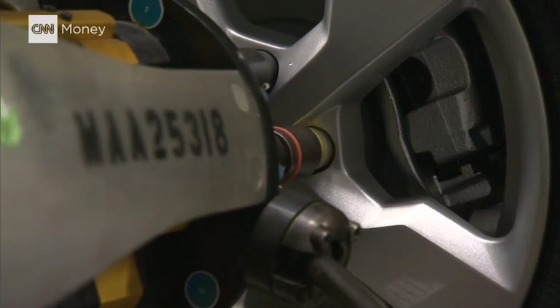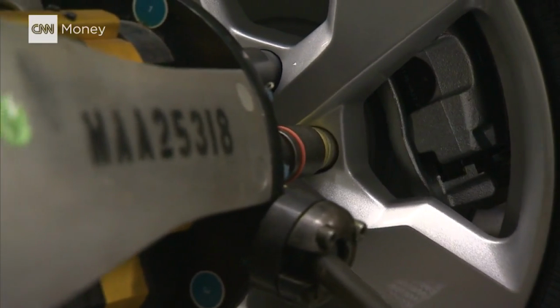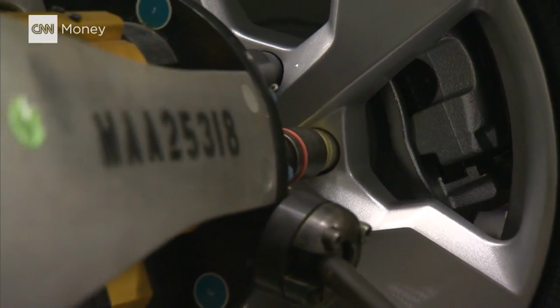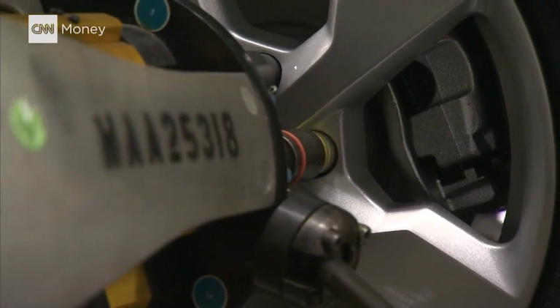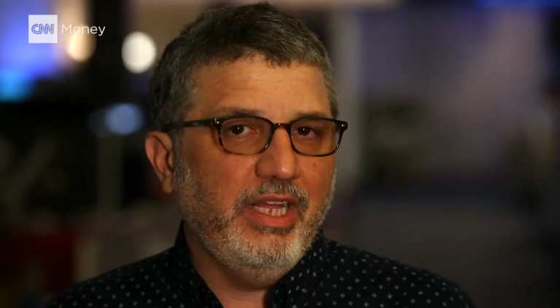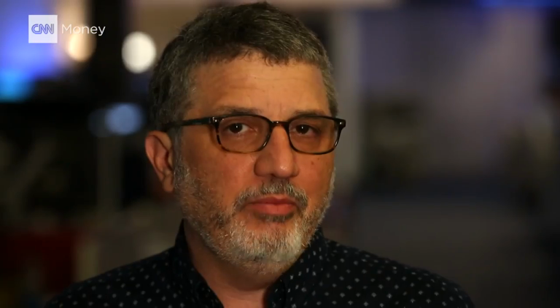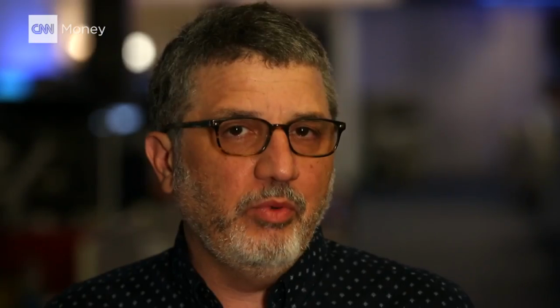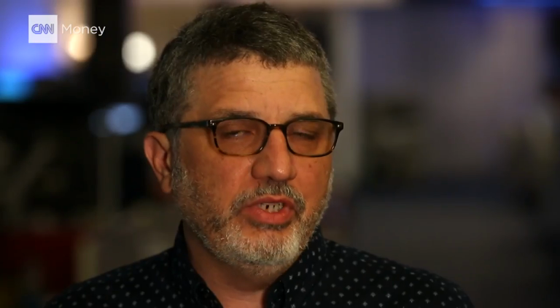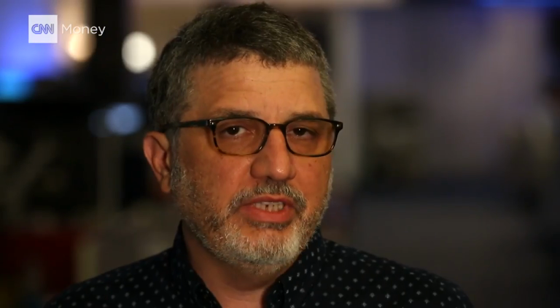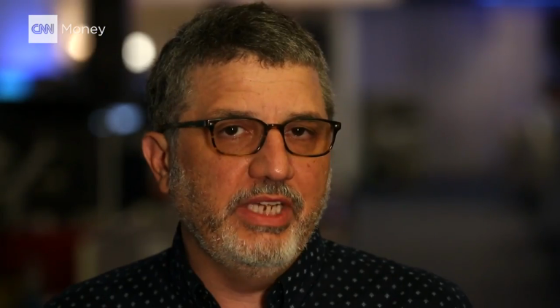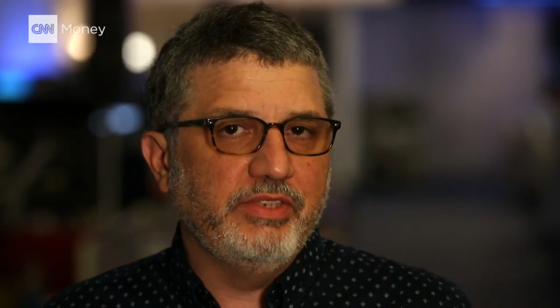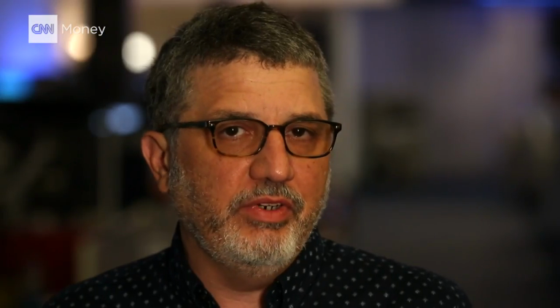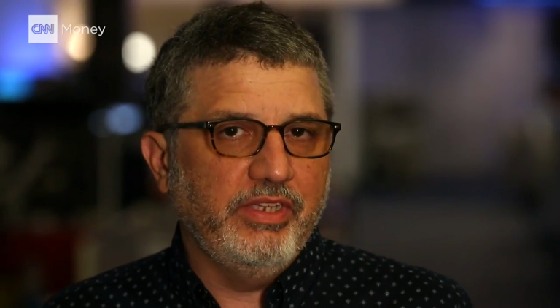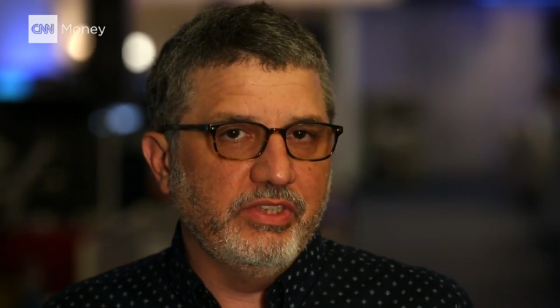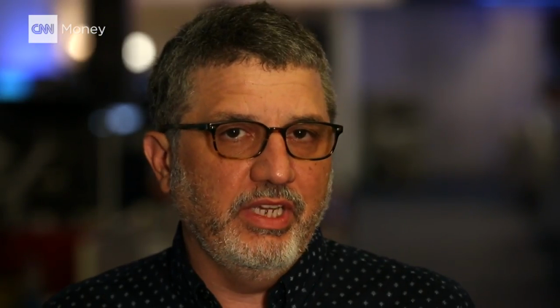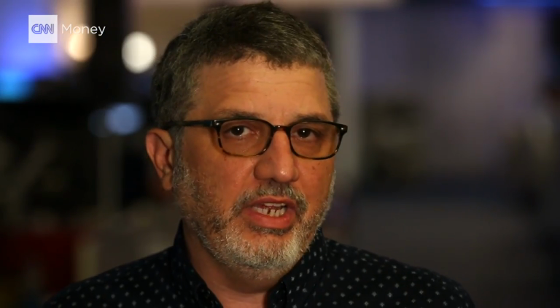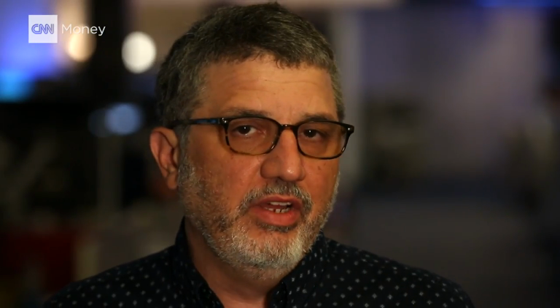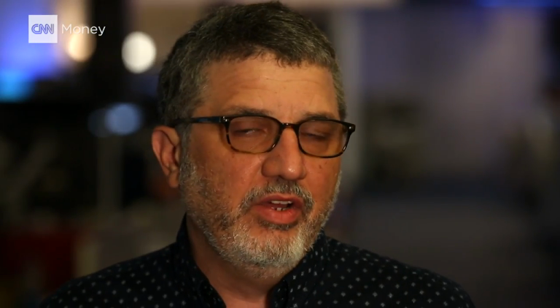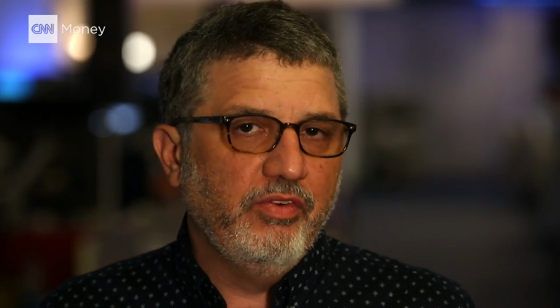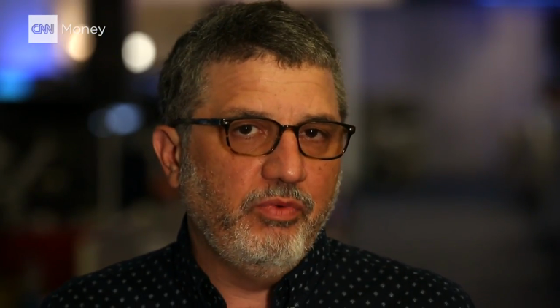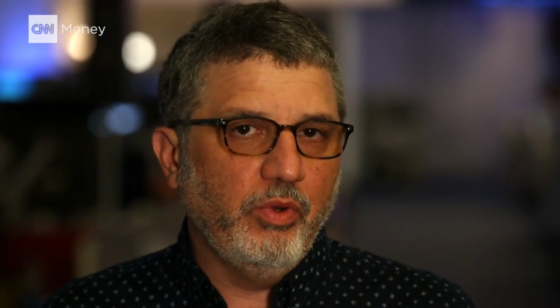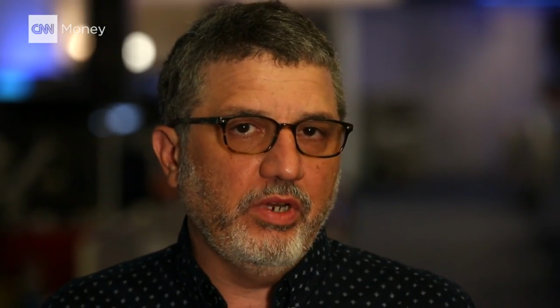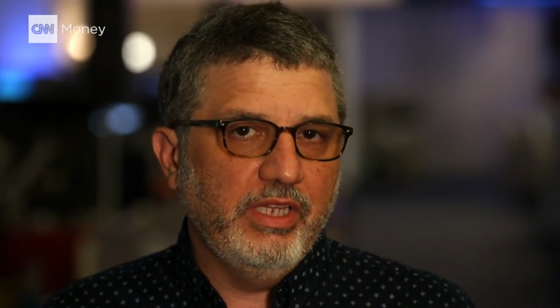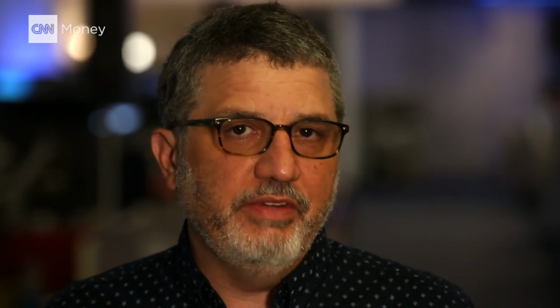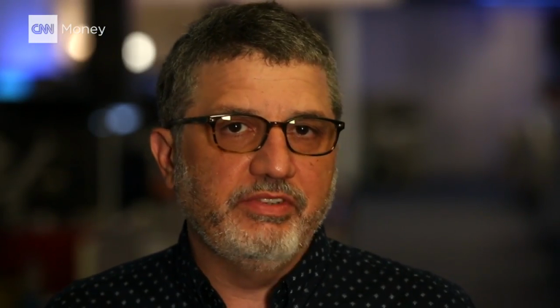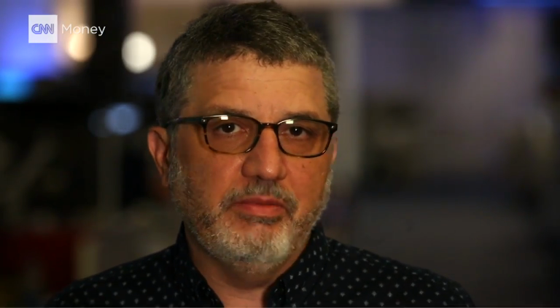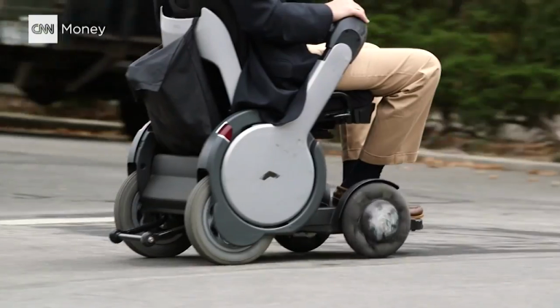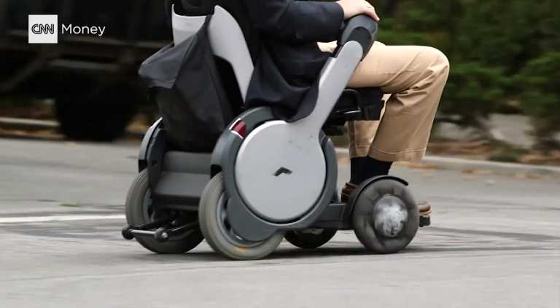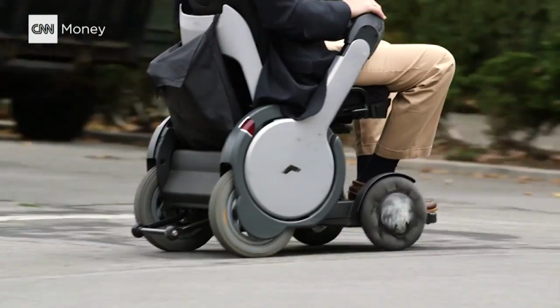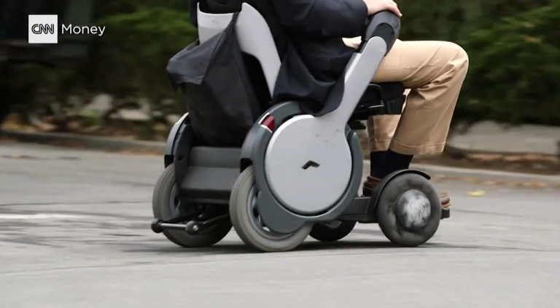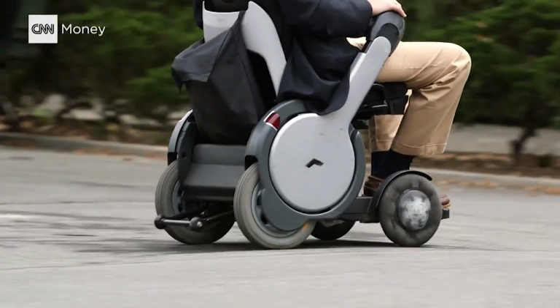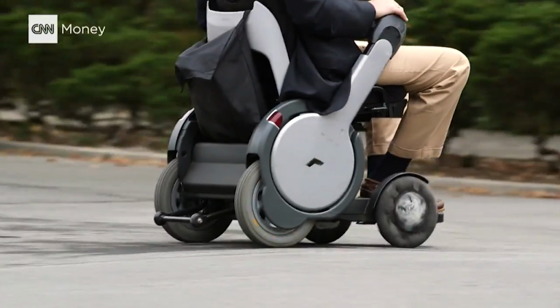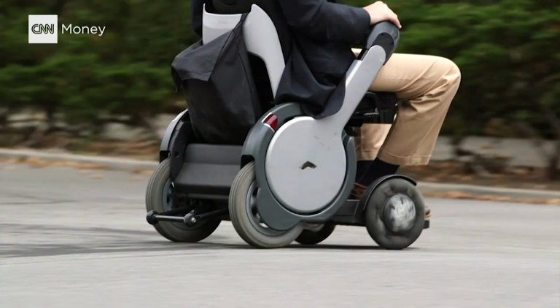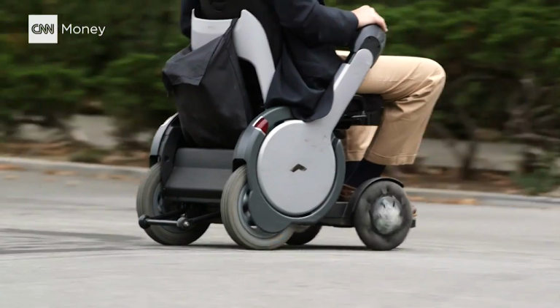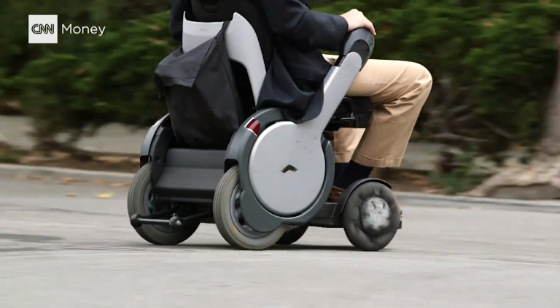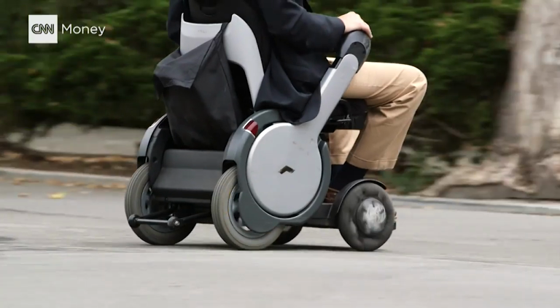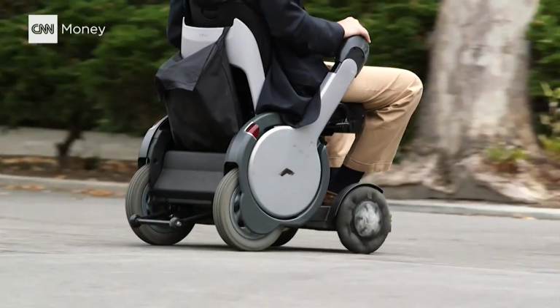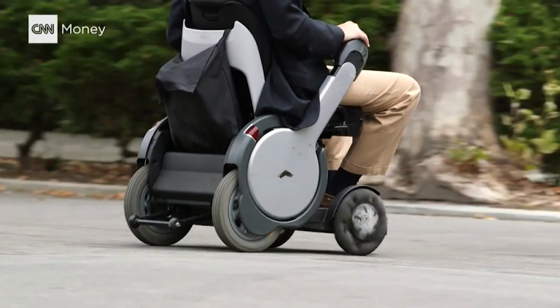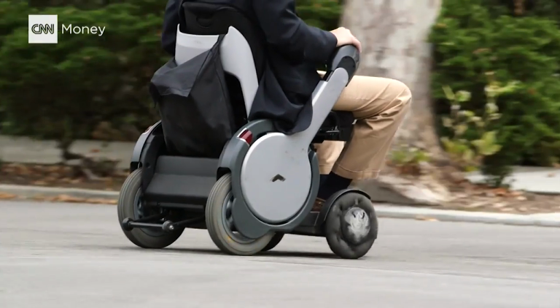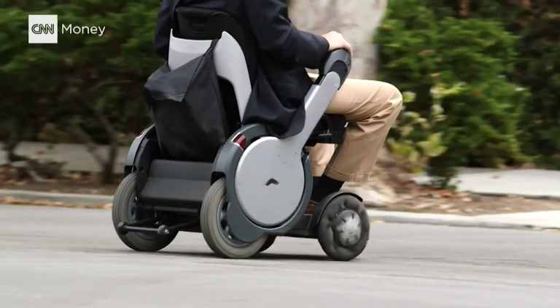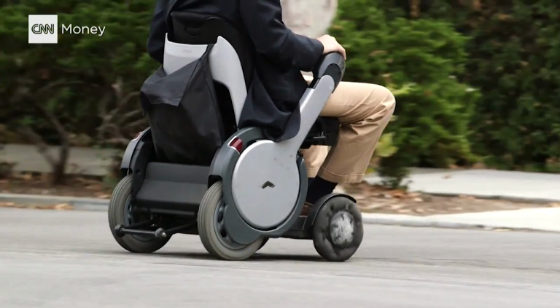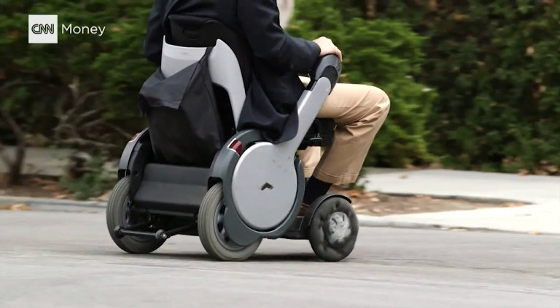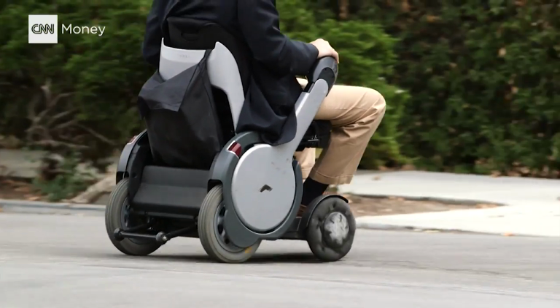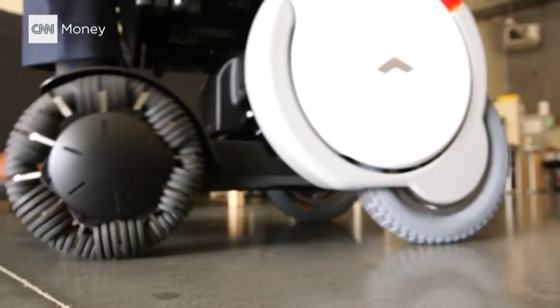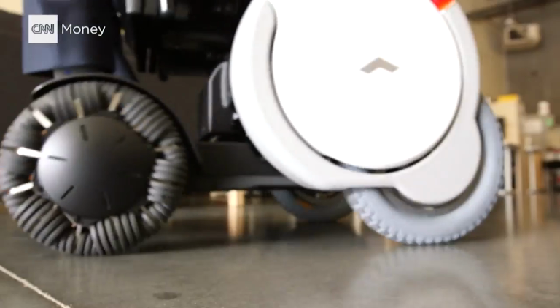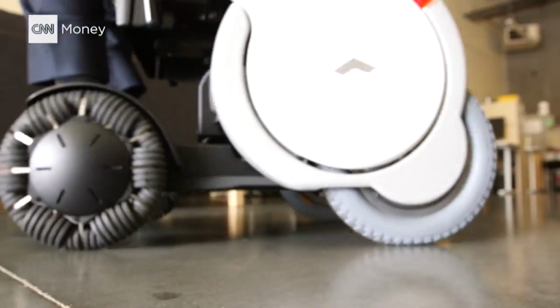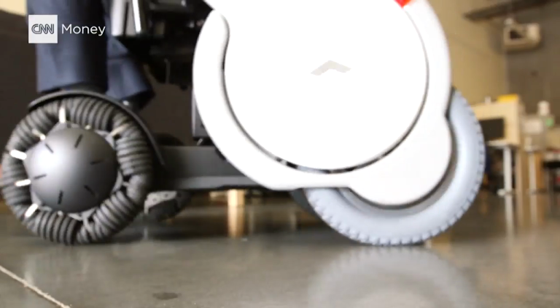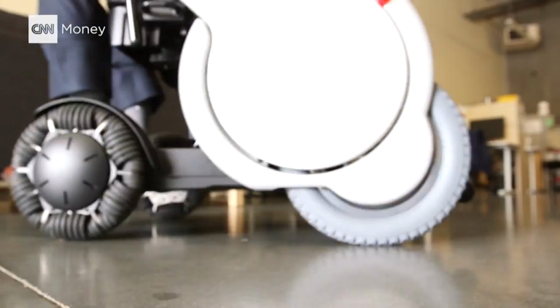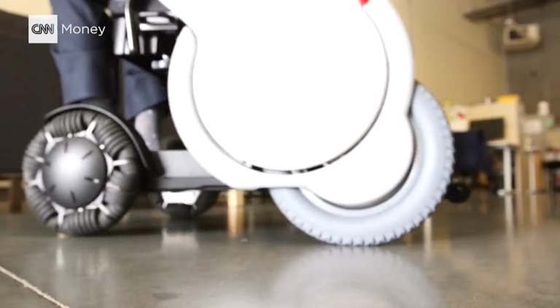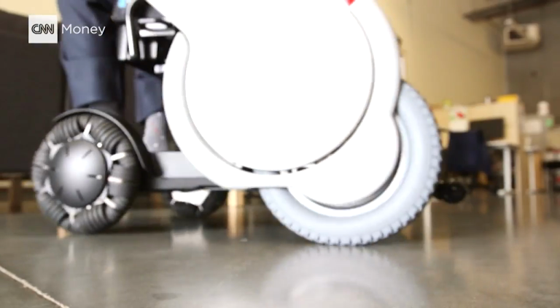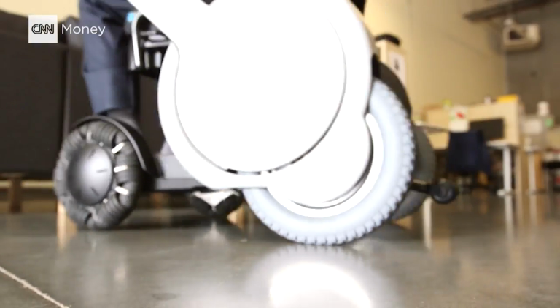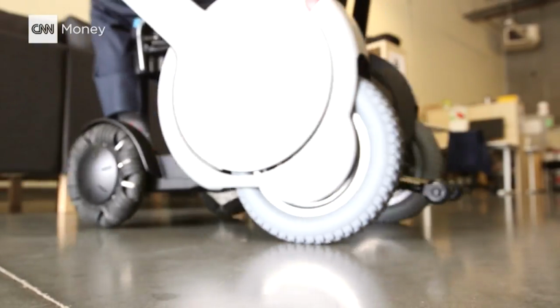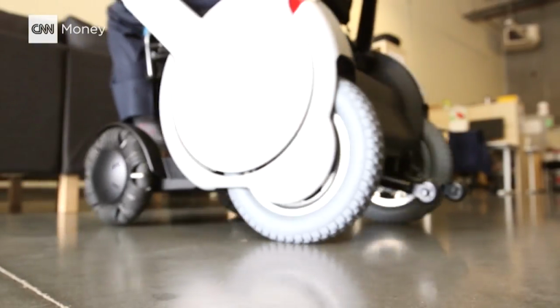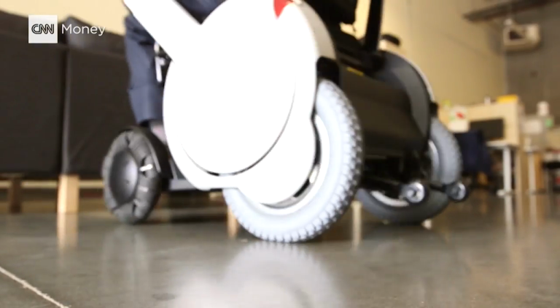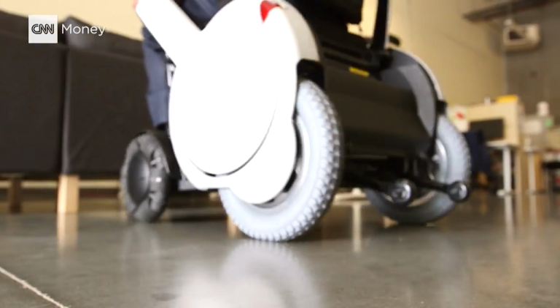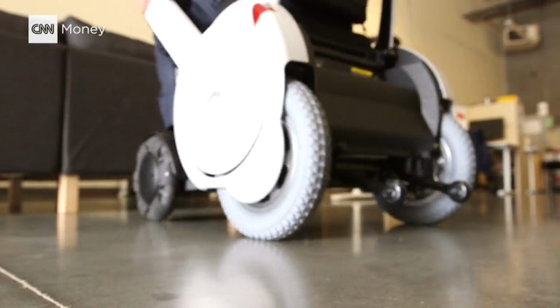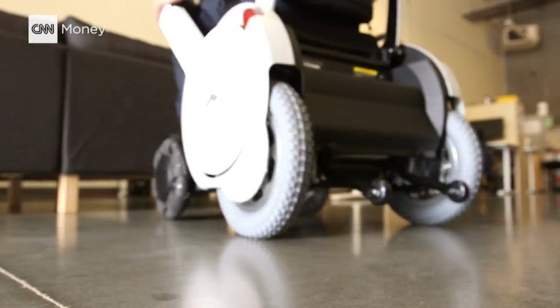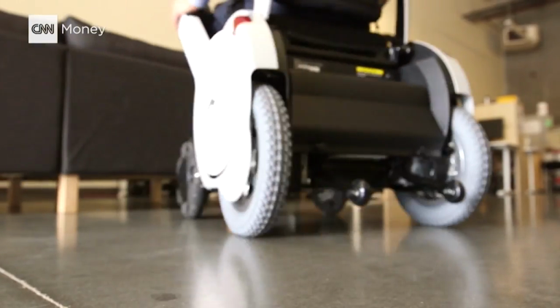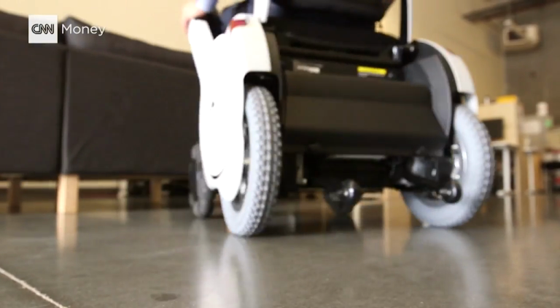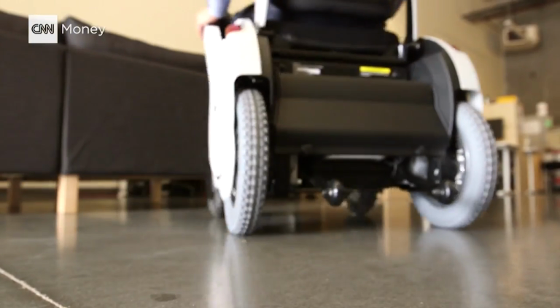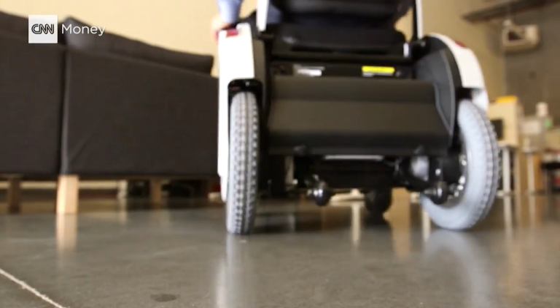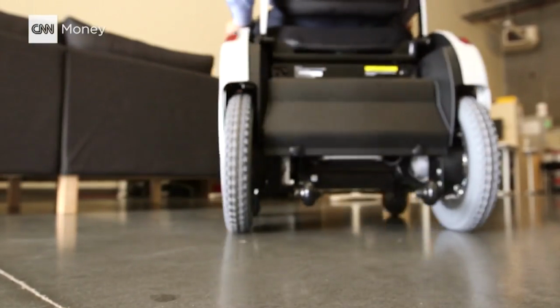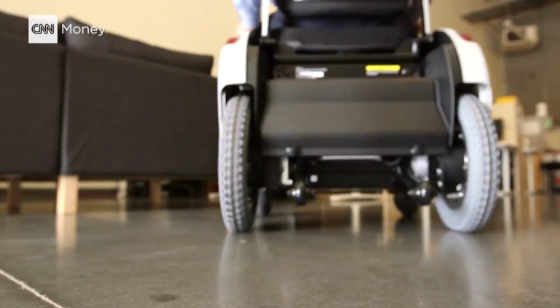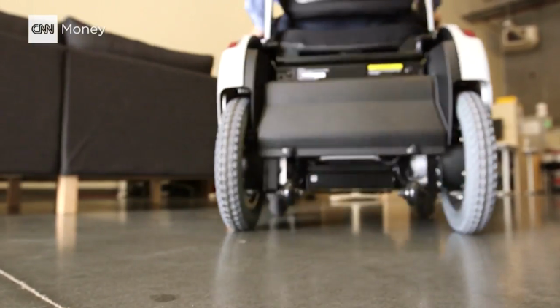It makes a lot more sense for things like forklifts, maybe some electric wheelchairs, where you wouldn't really need to change them out that often.